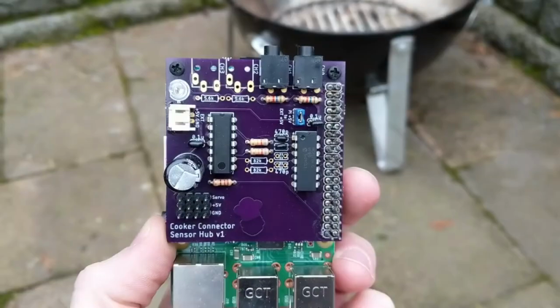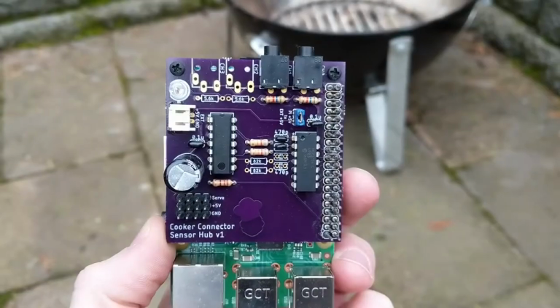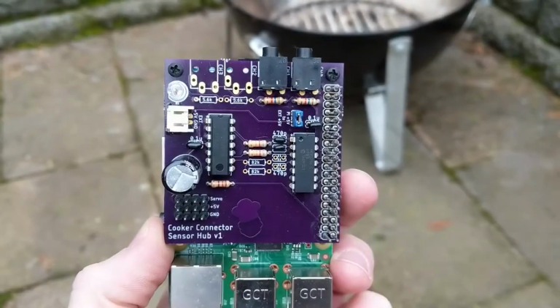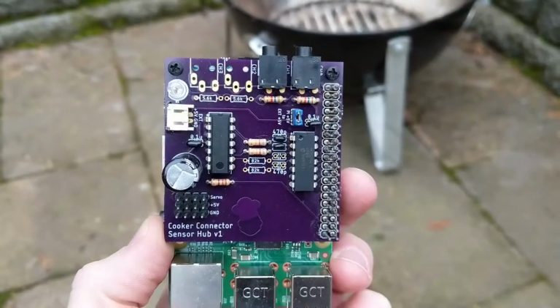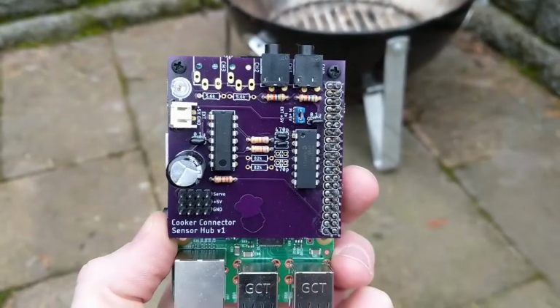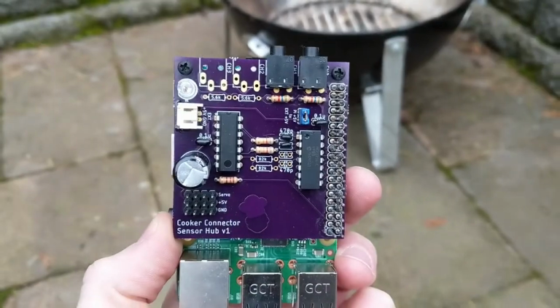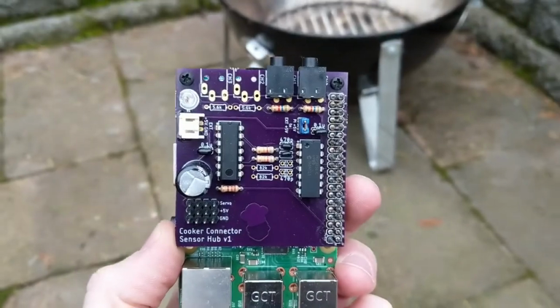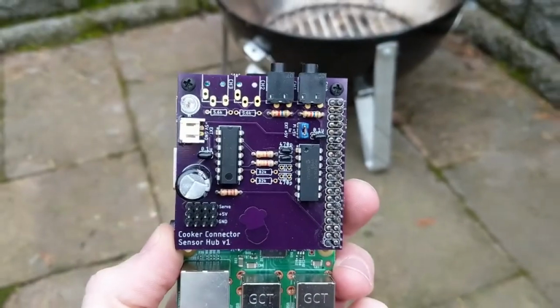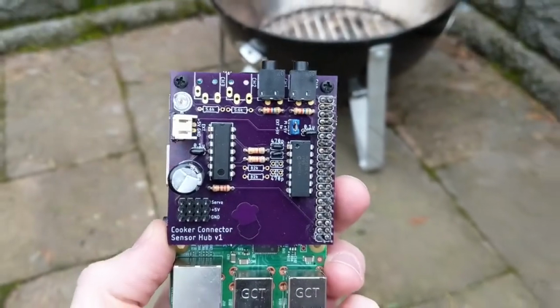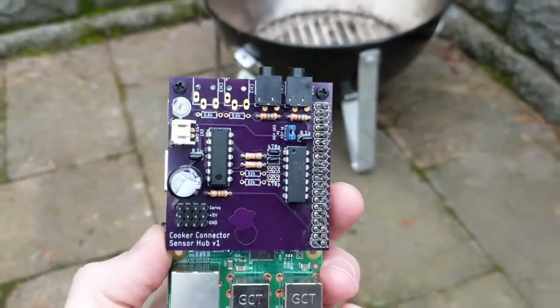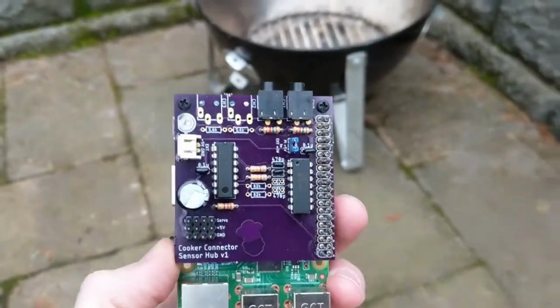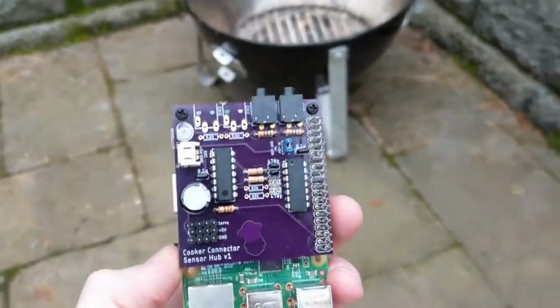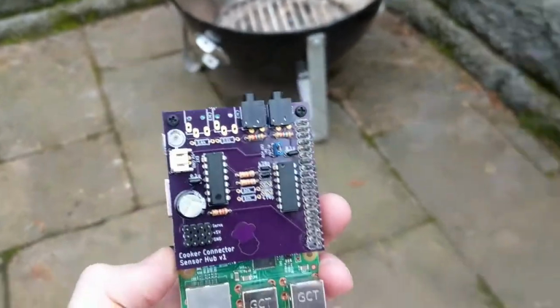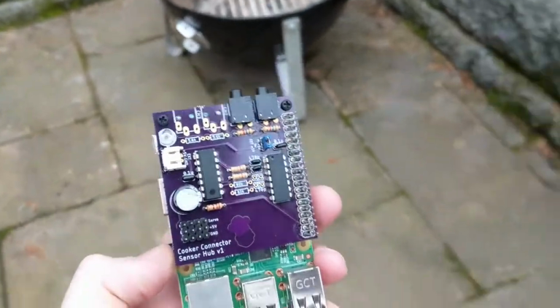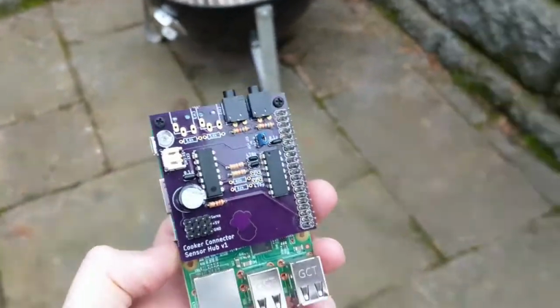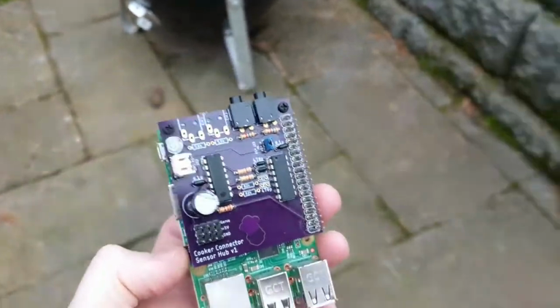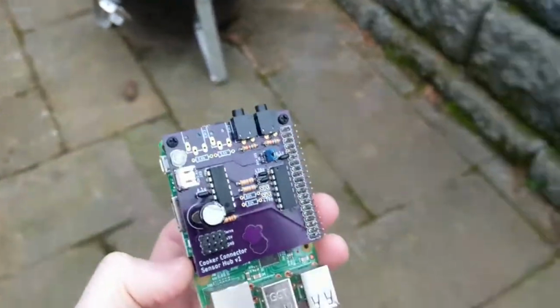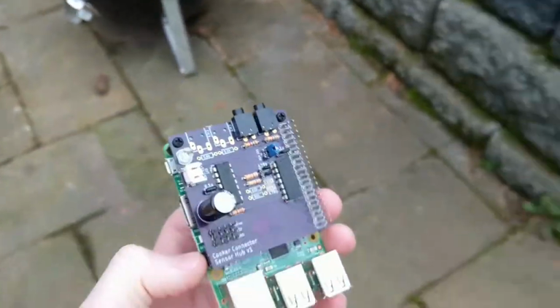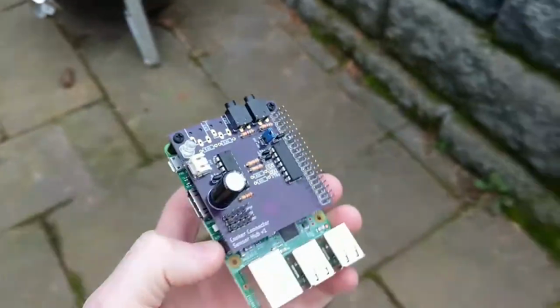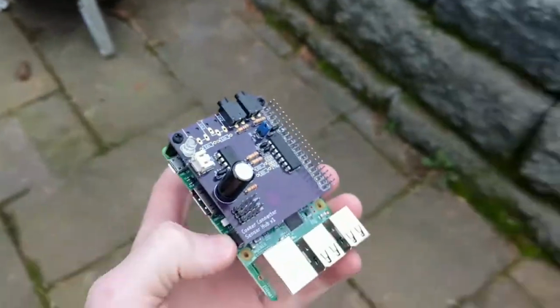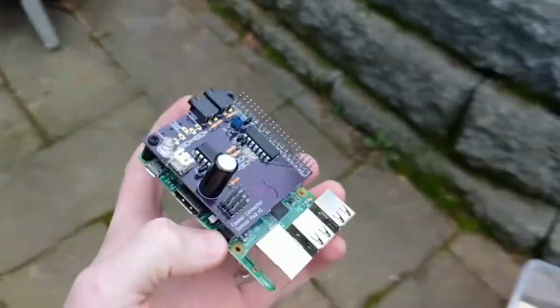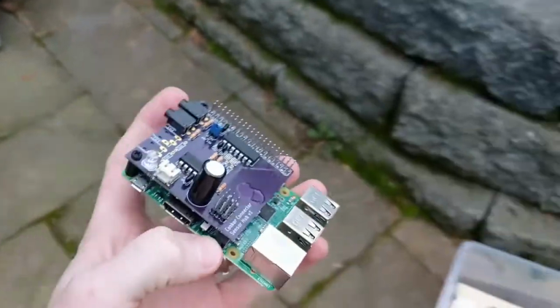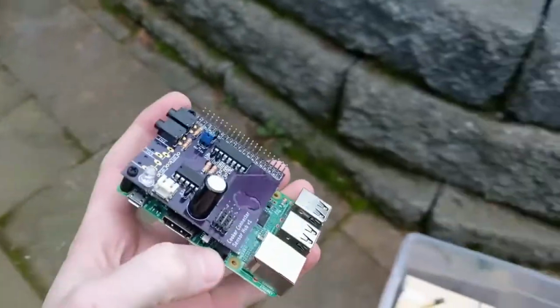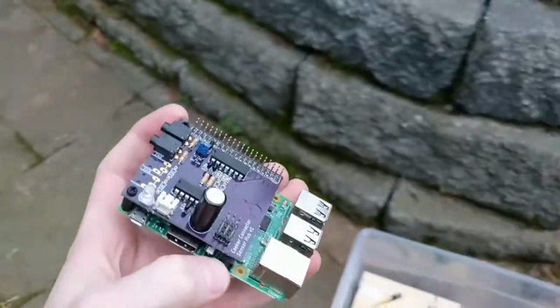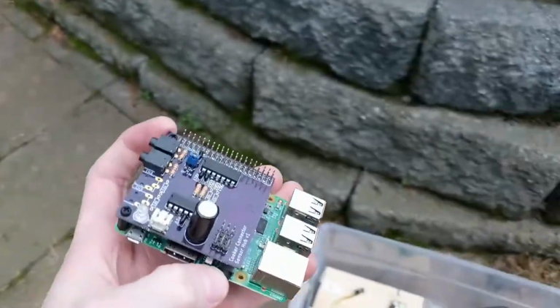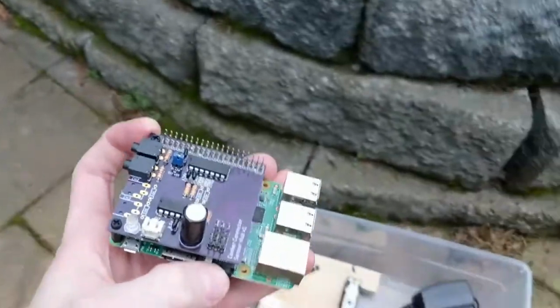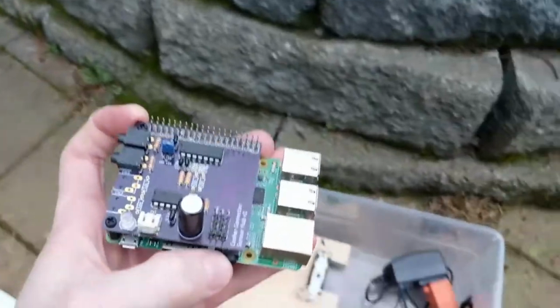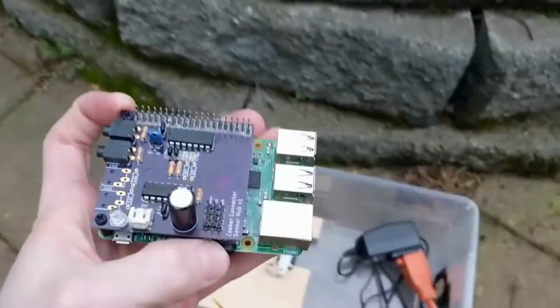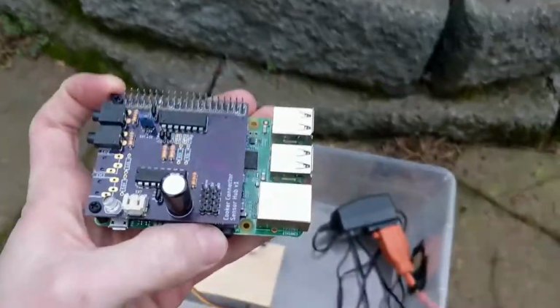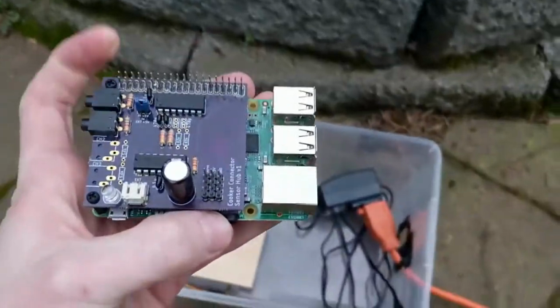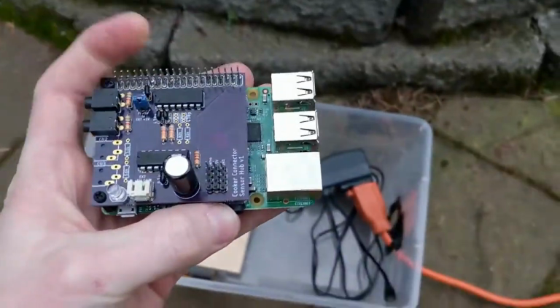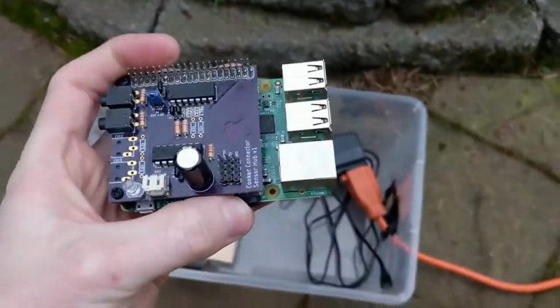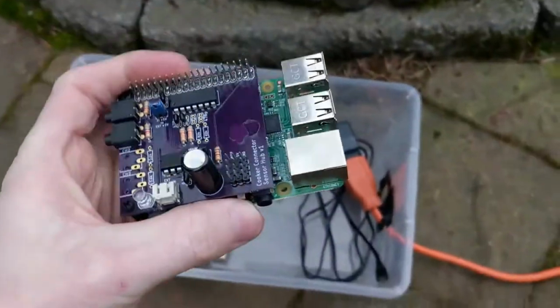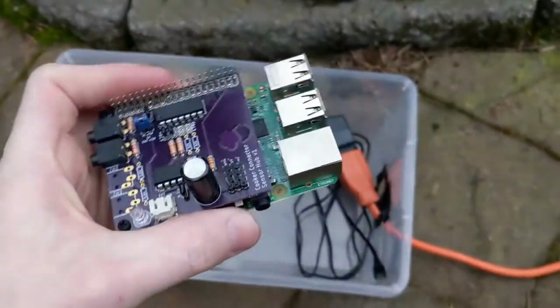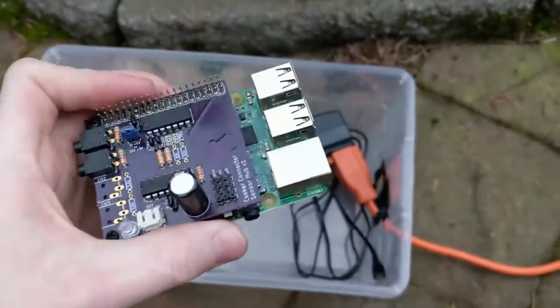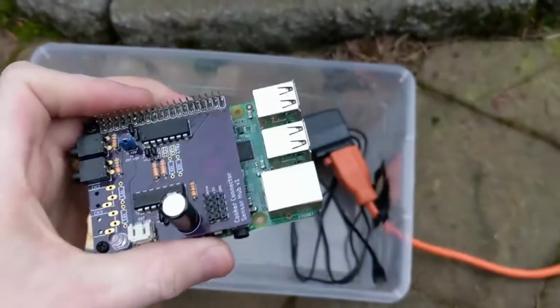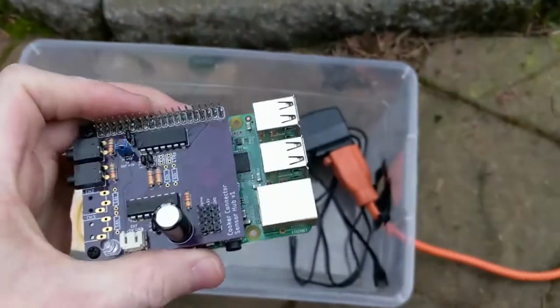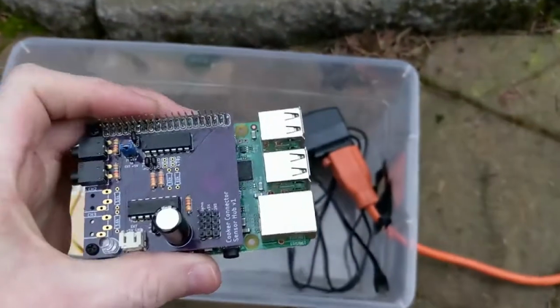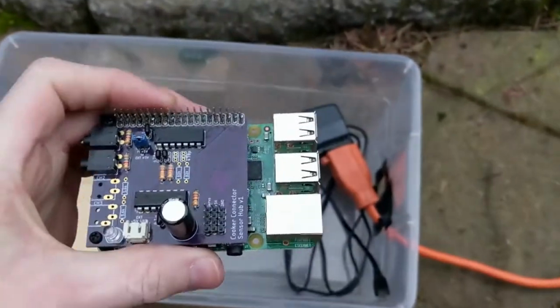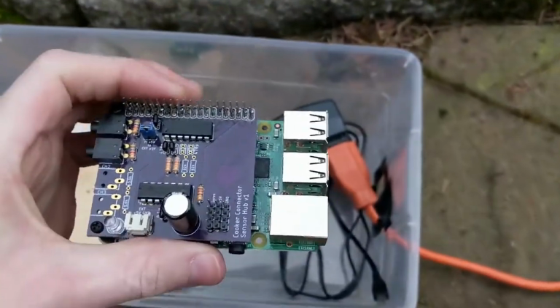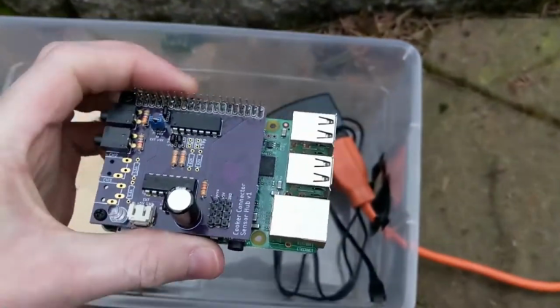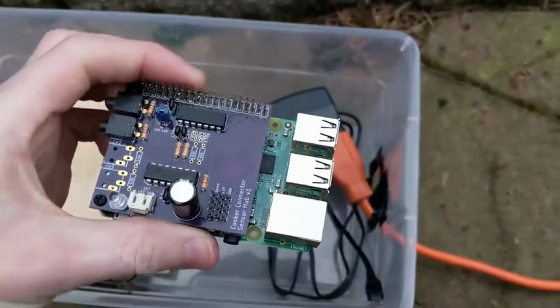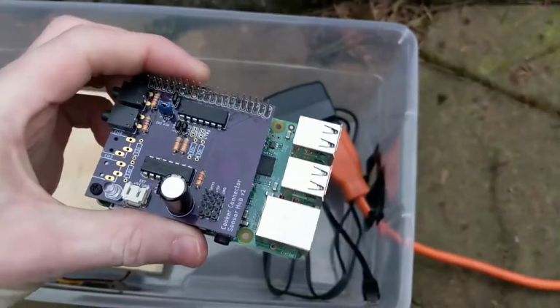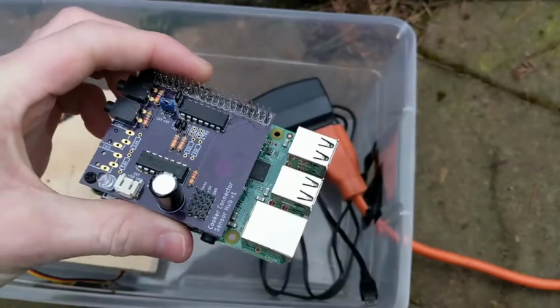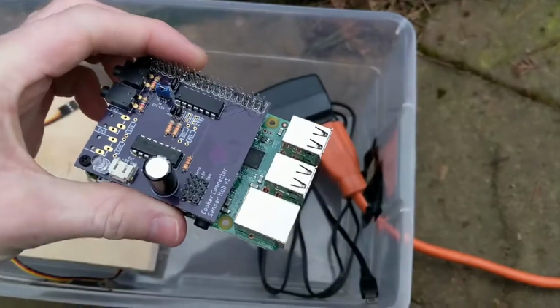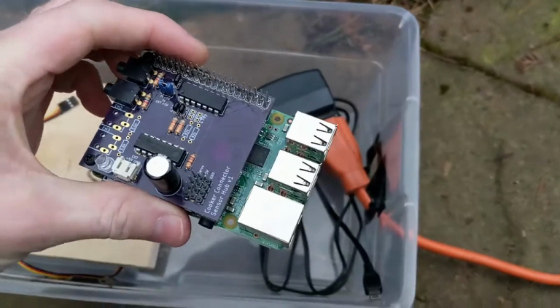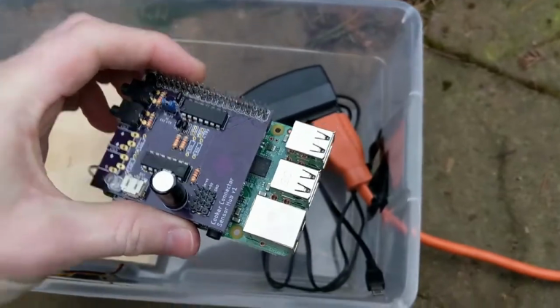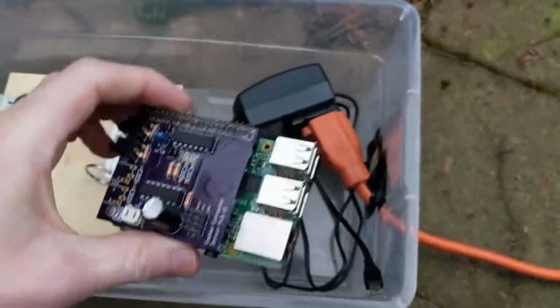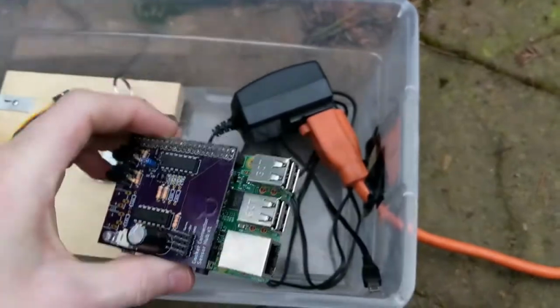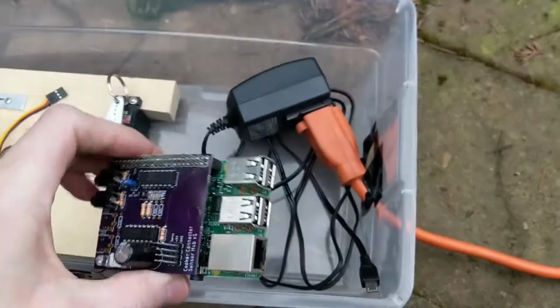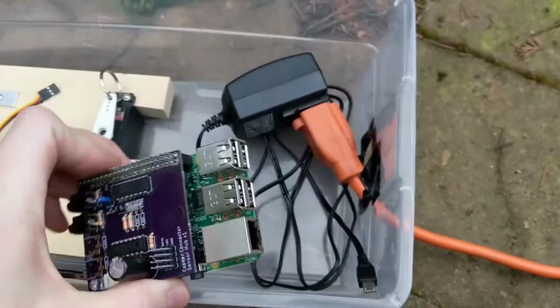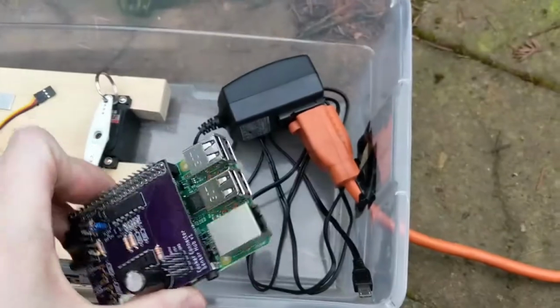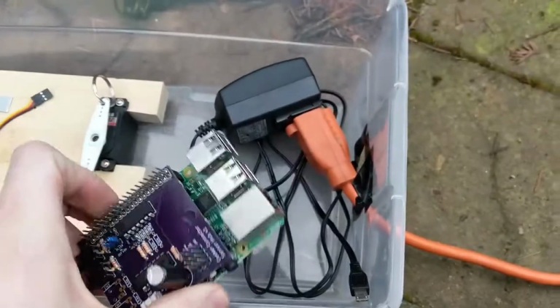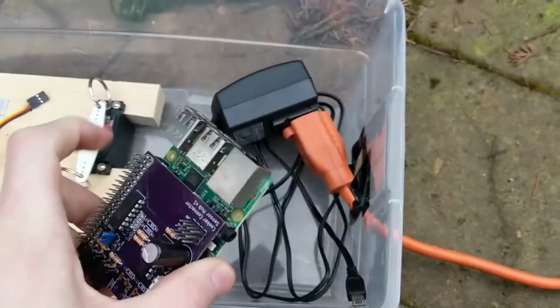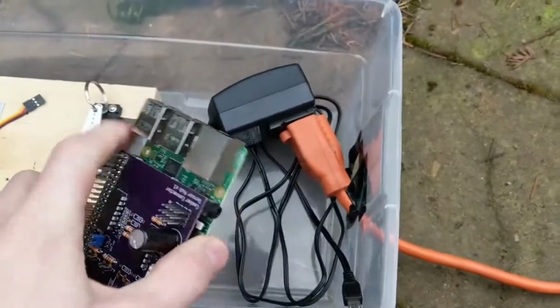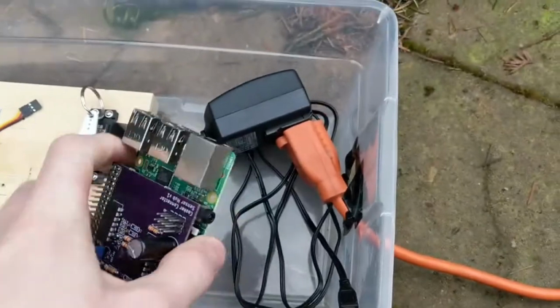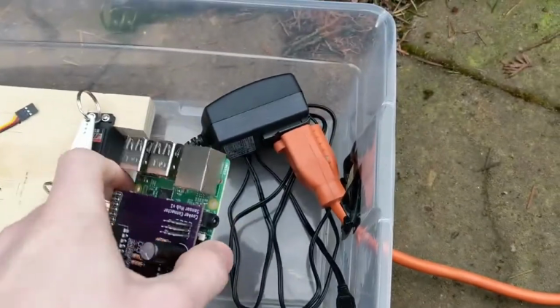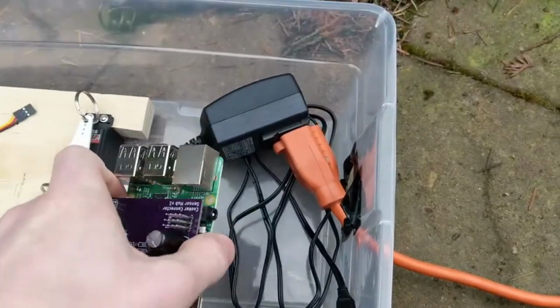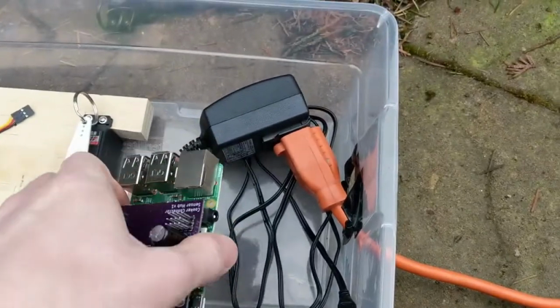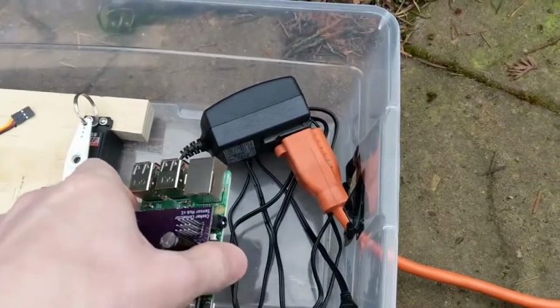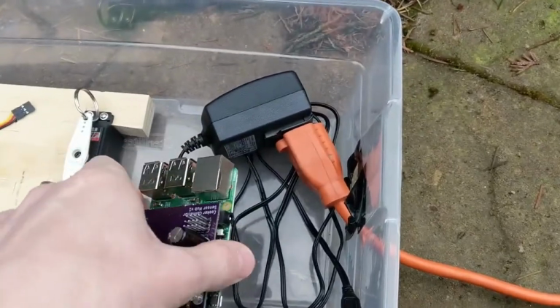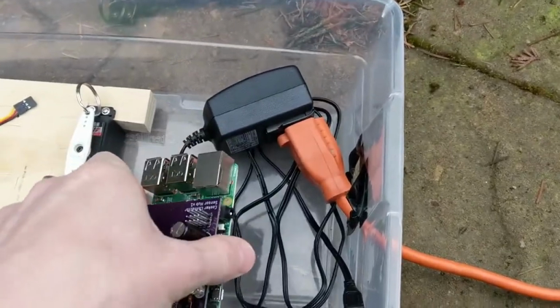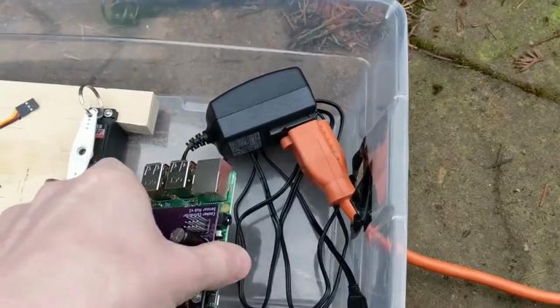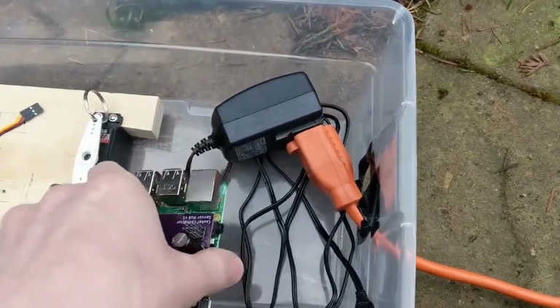Hi, this is Jonathan Schooler, and this is the final demonstration of my Cooker Connector for the Pie Chef Challenge.